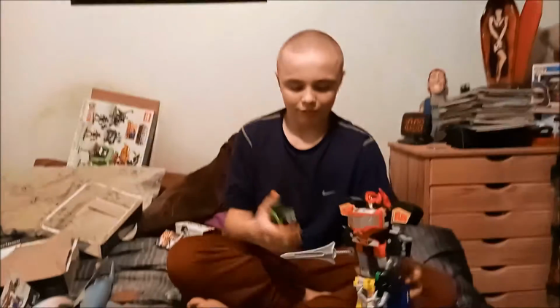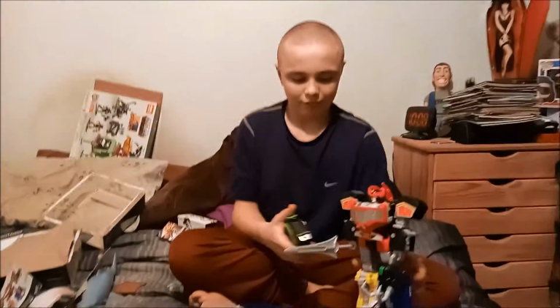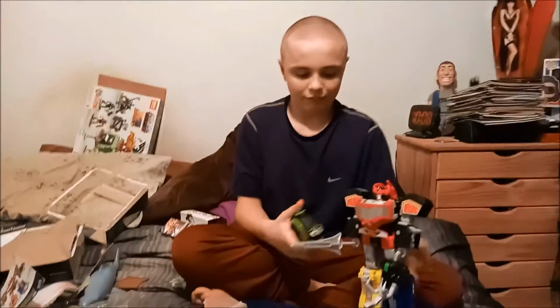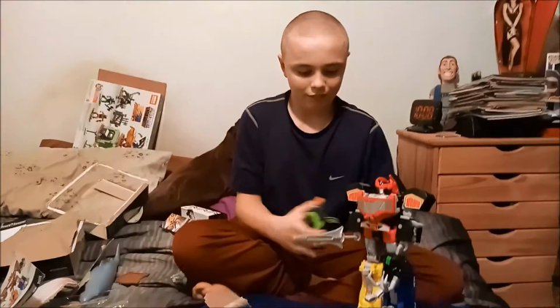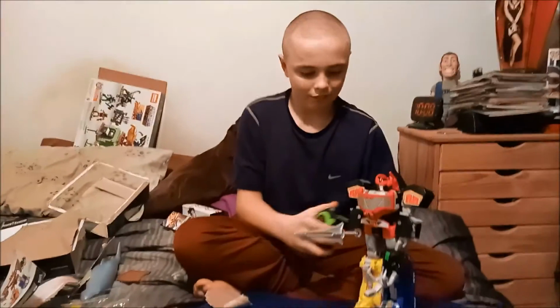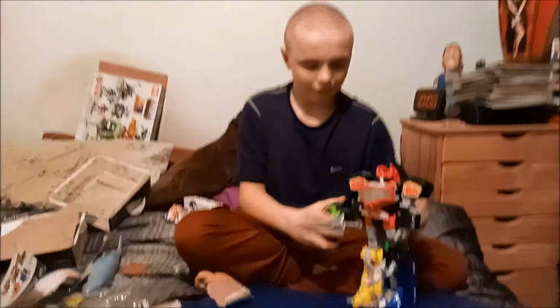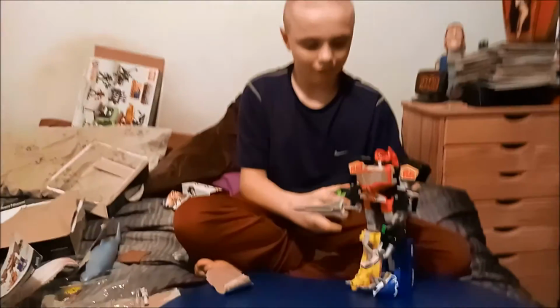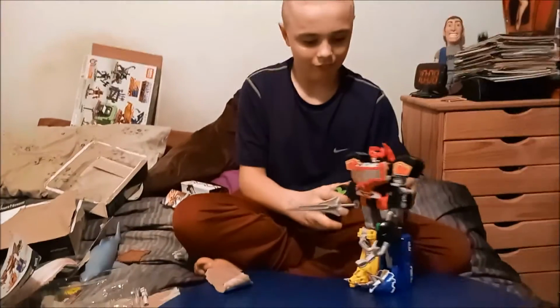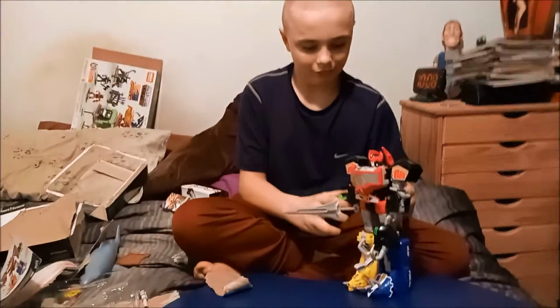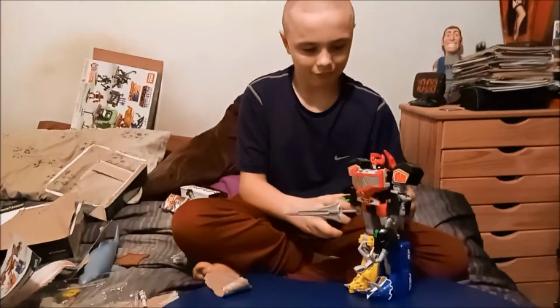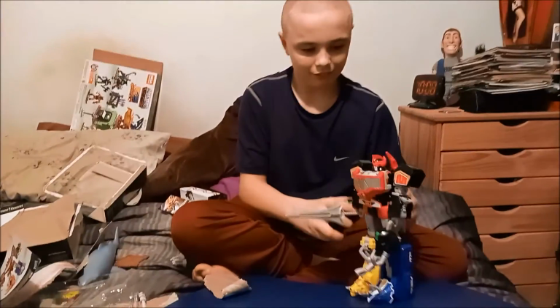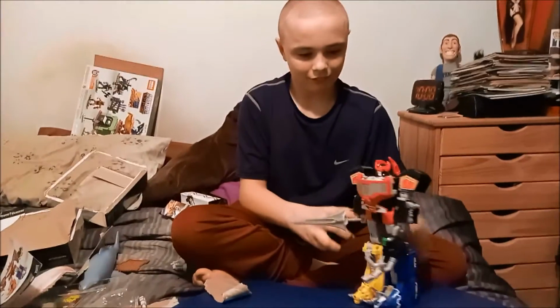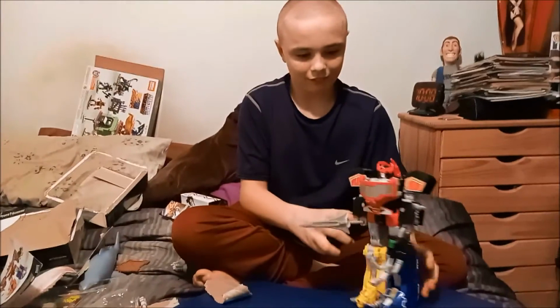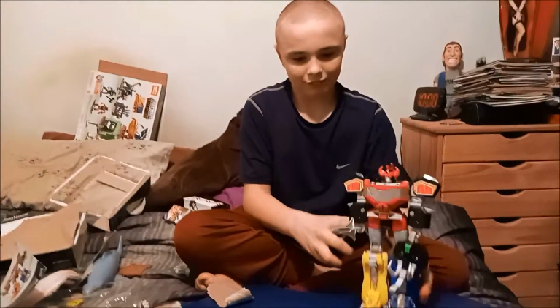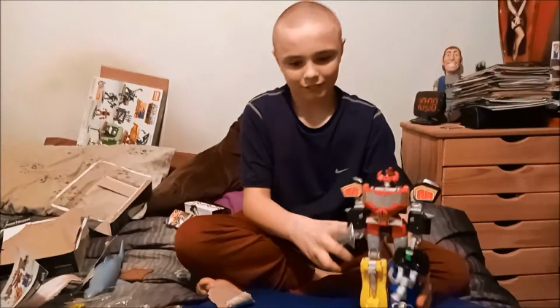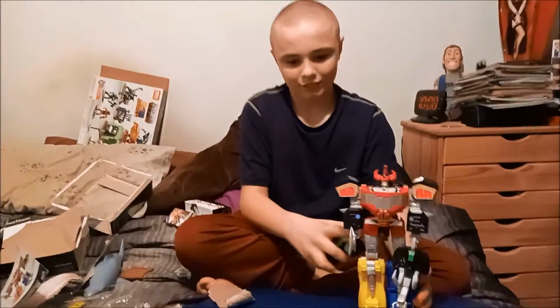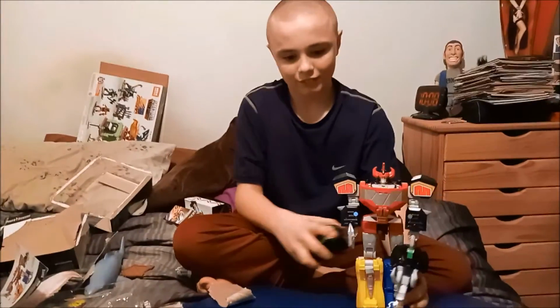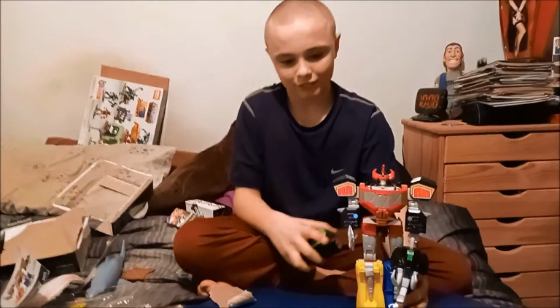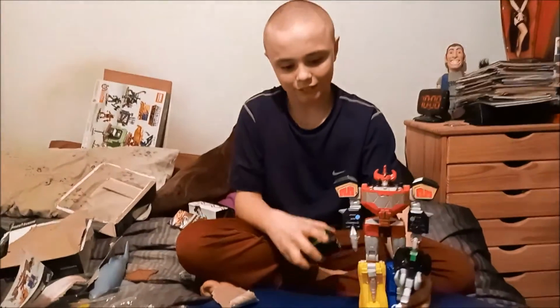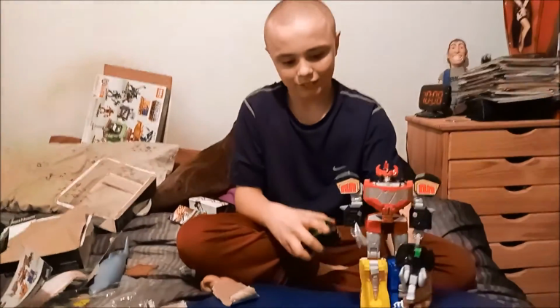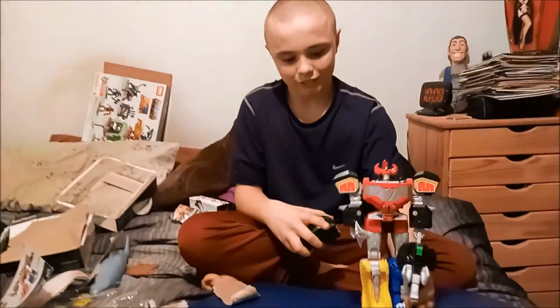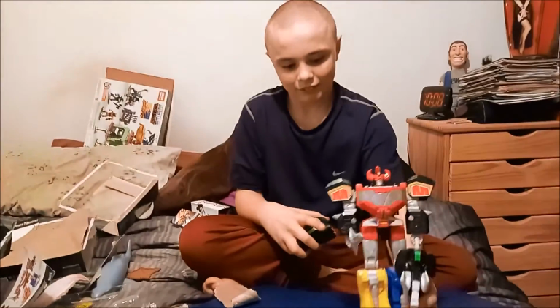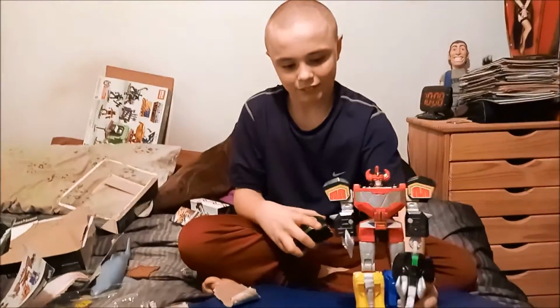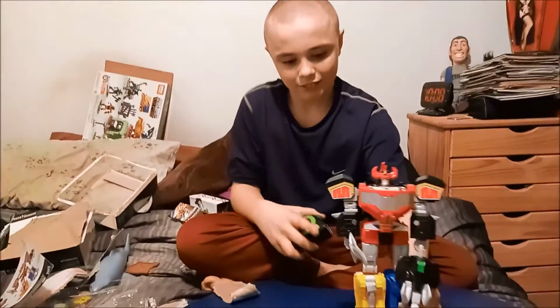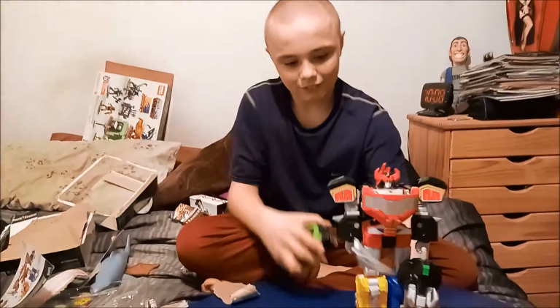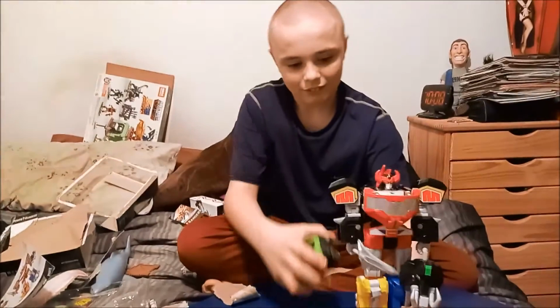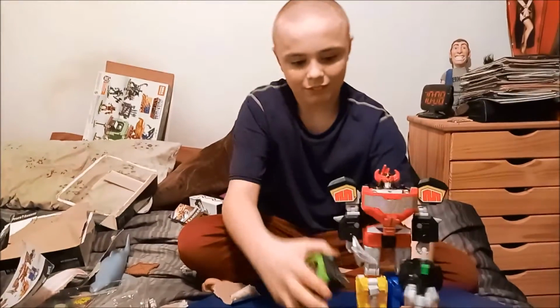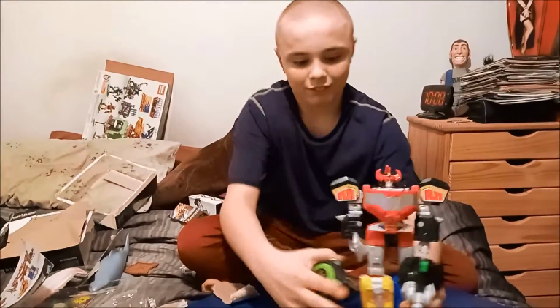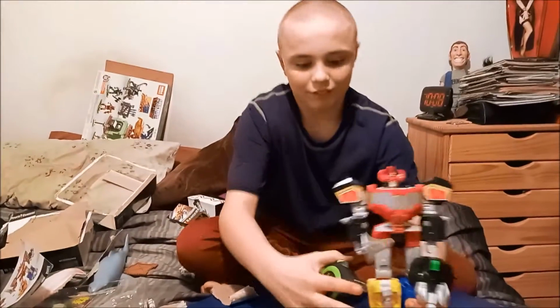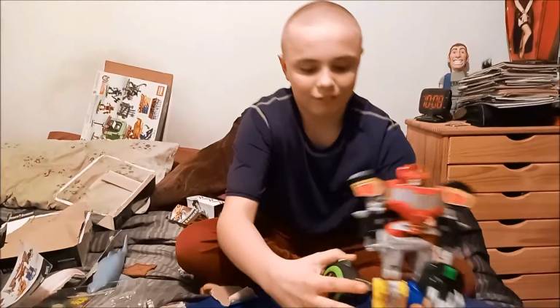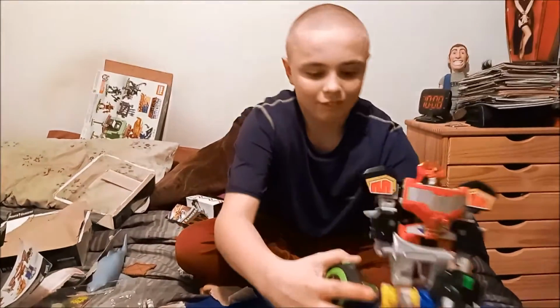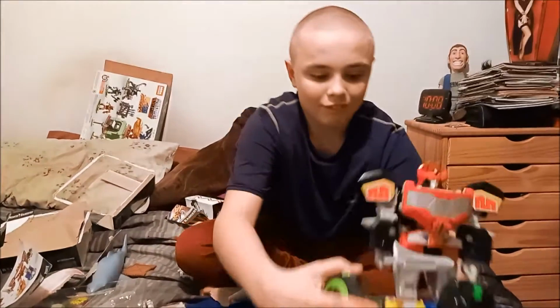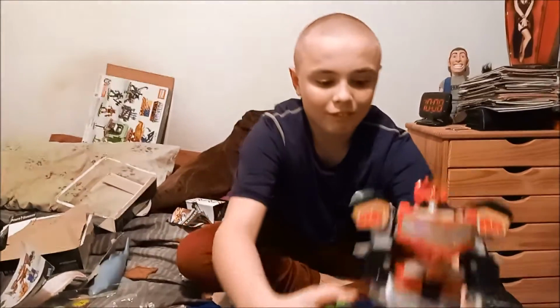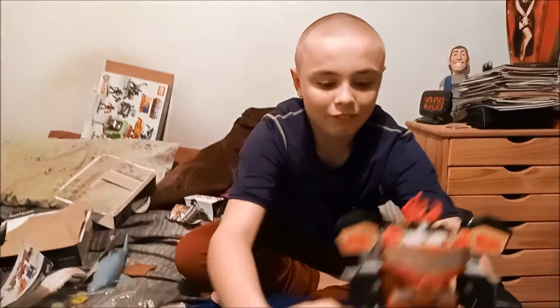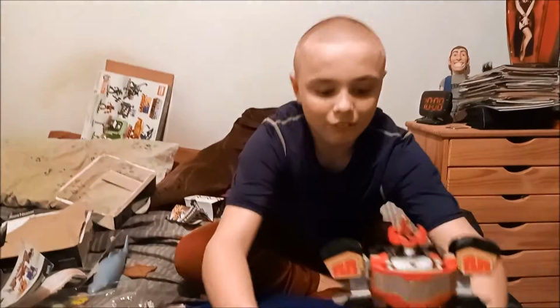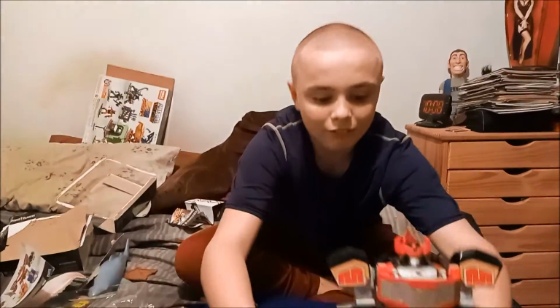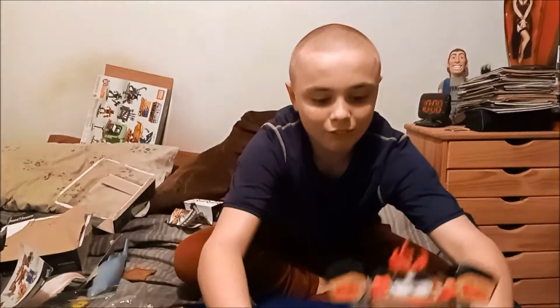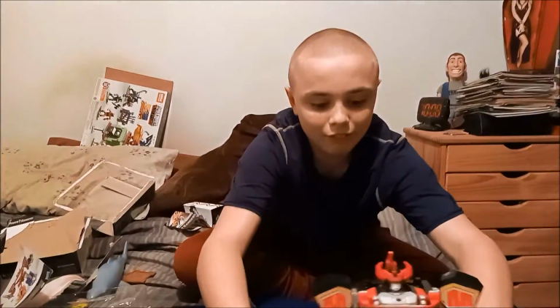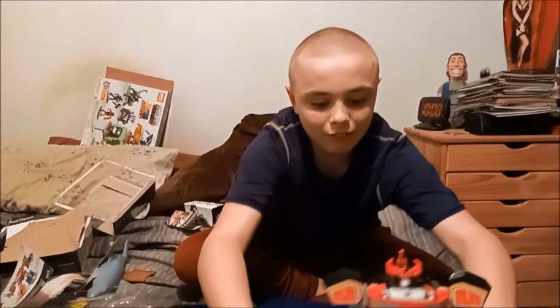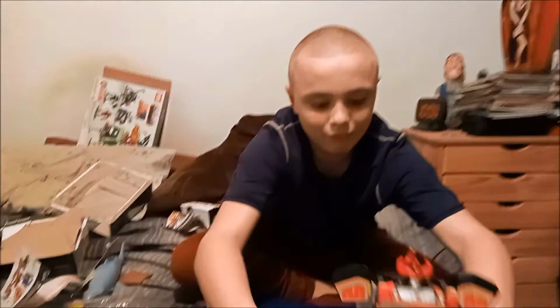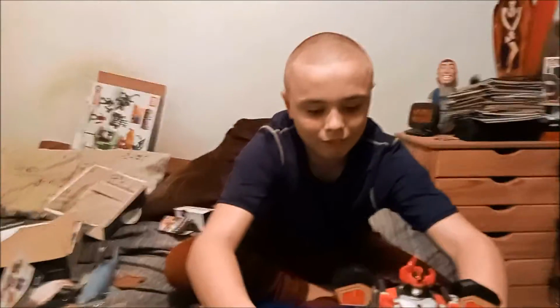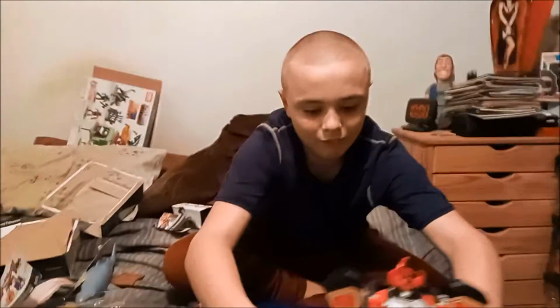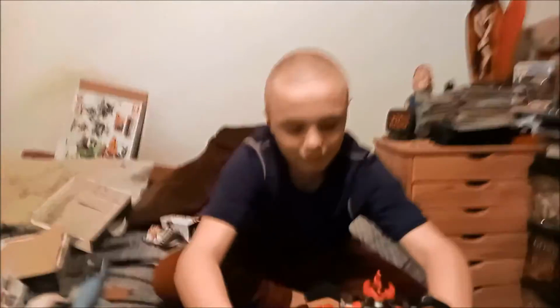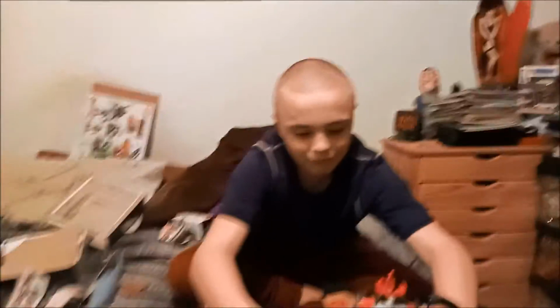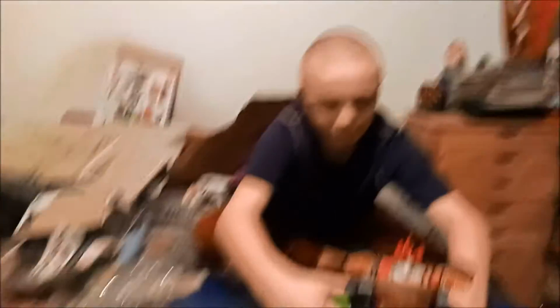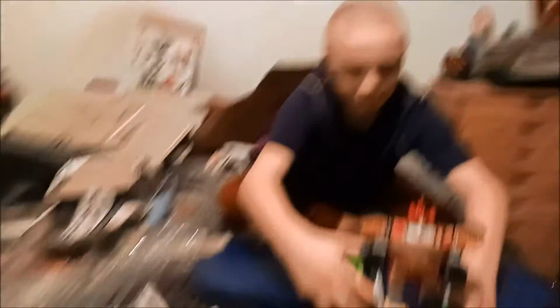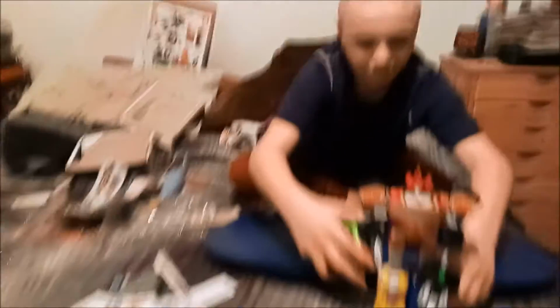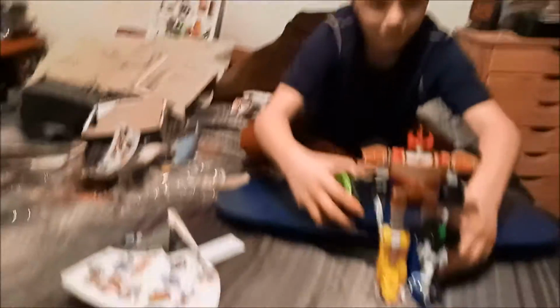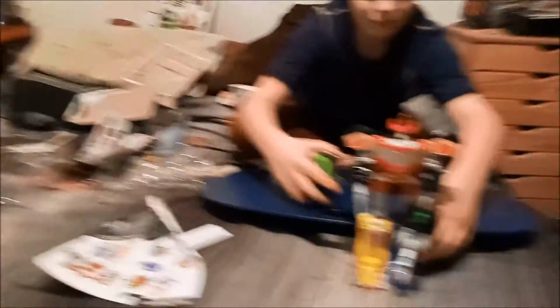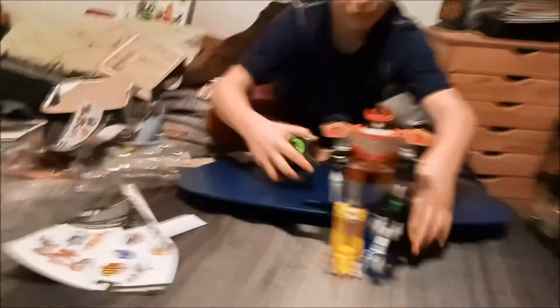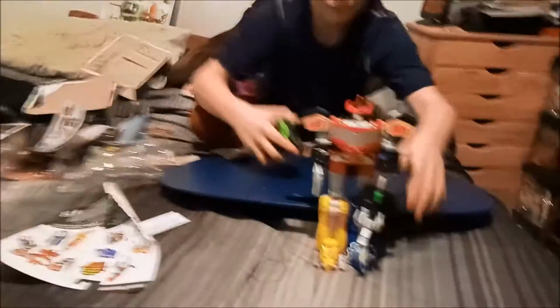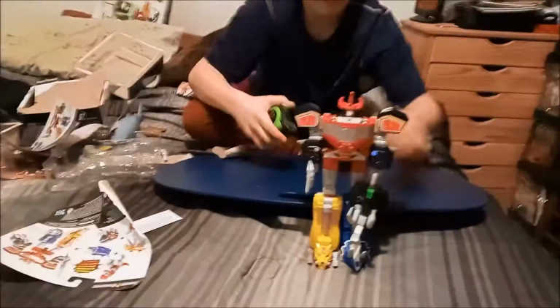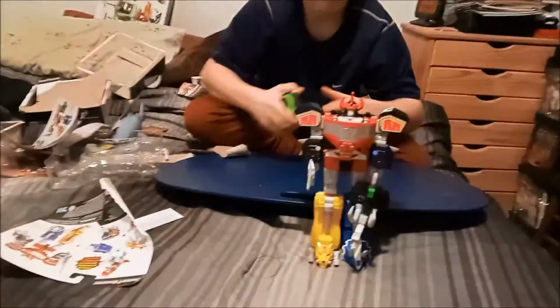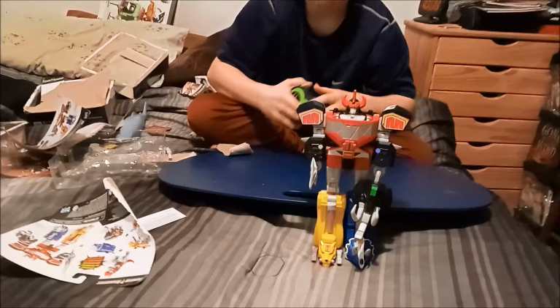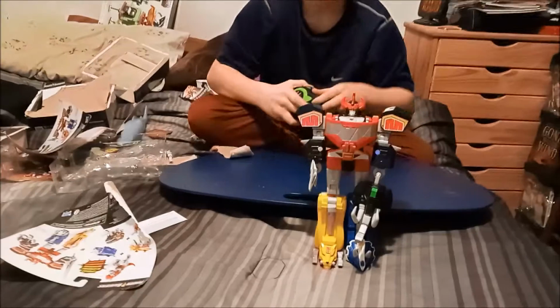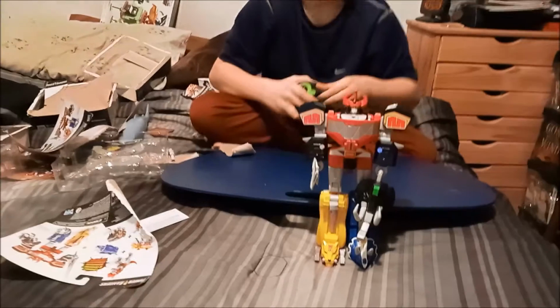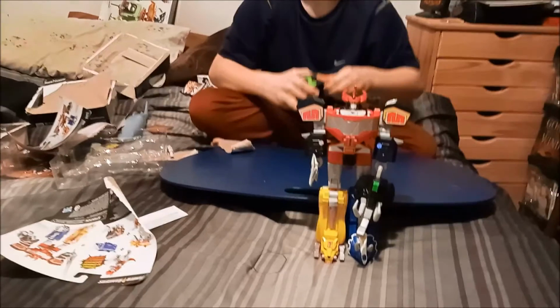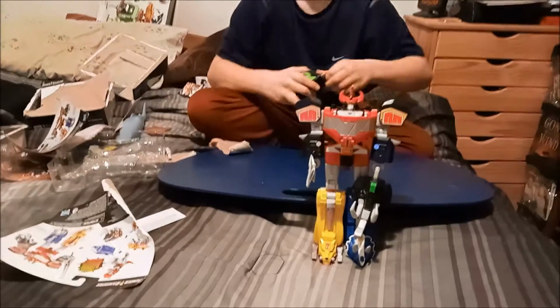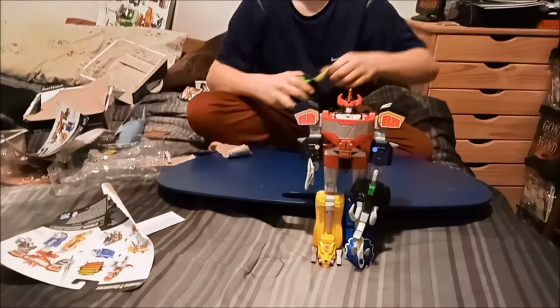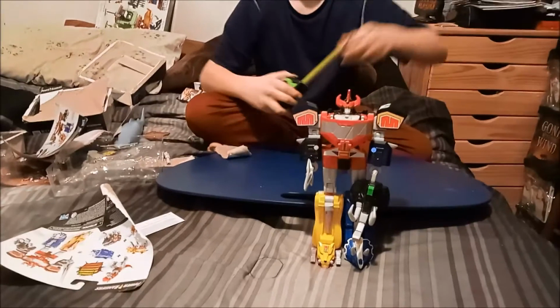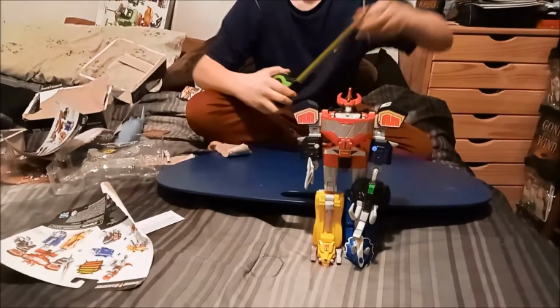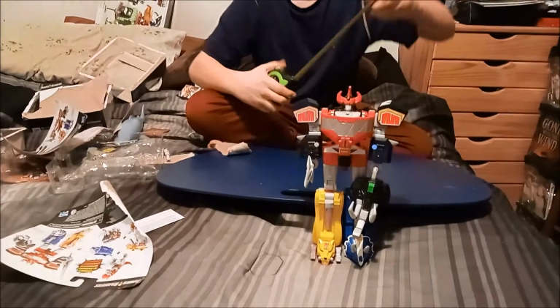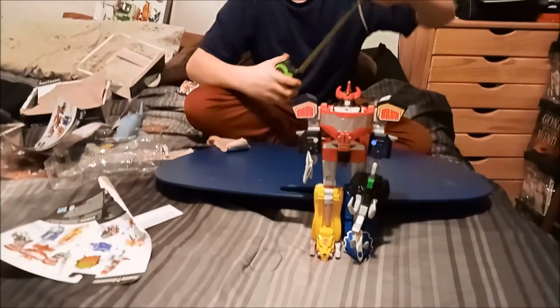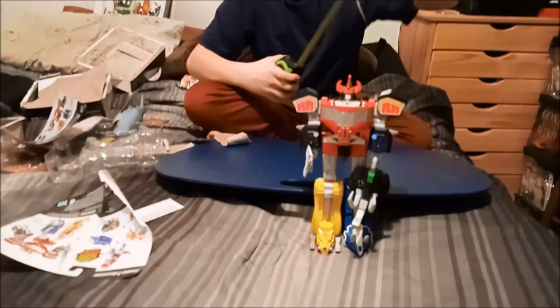And now, as every toy reviewer does — now I'm getting him to measure it.